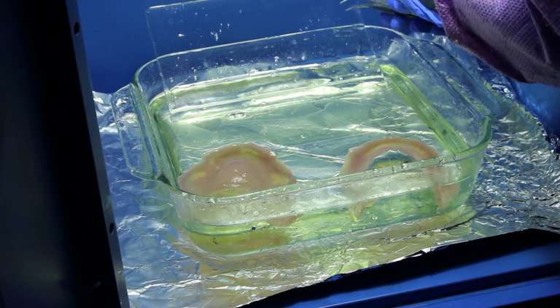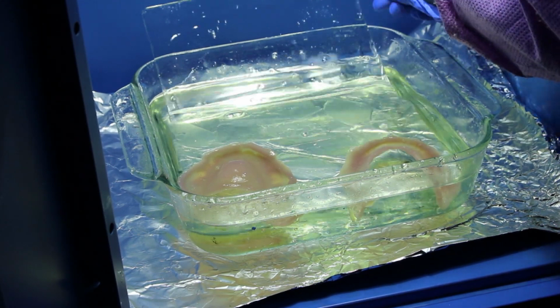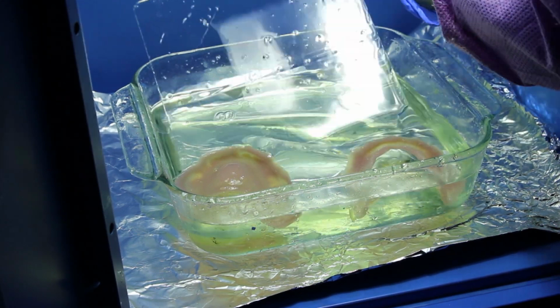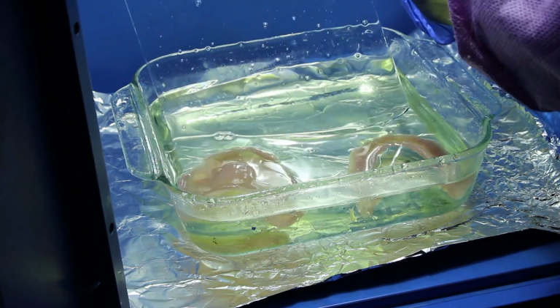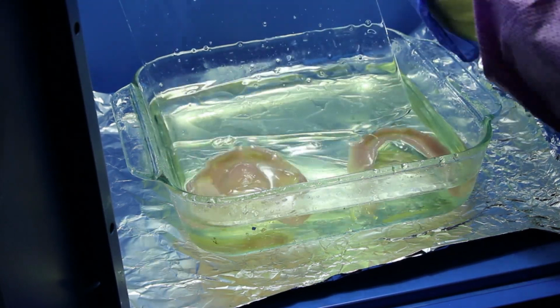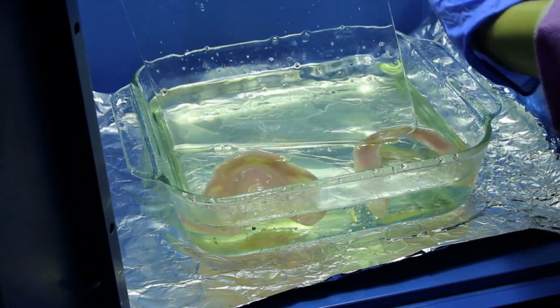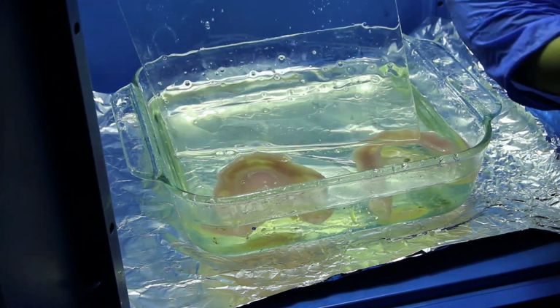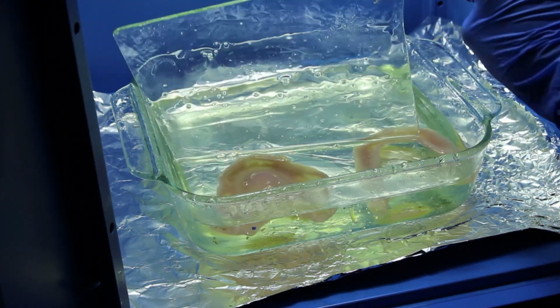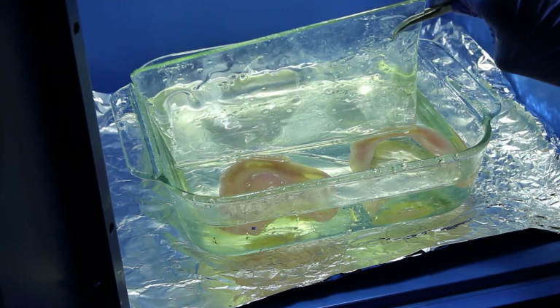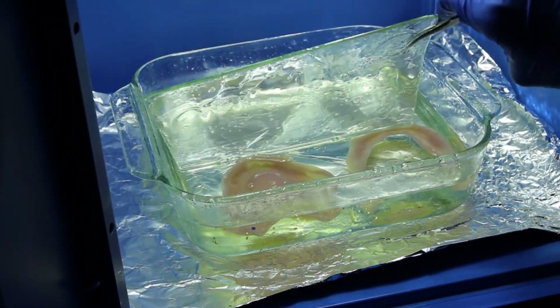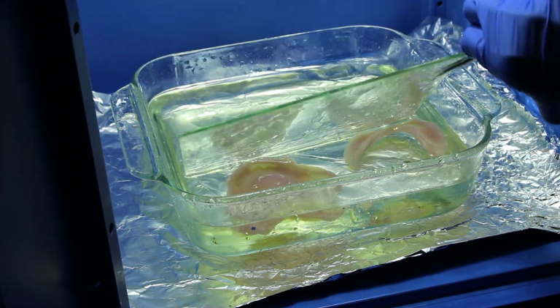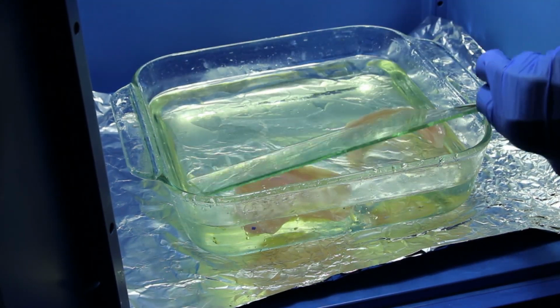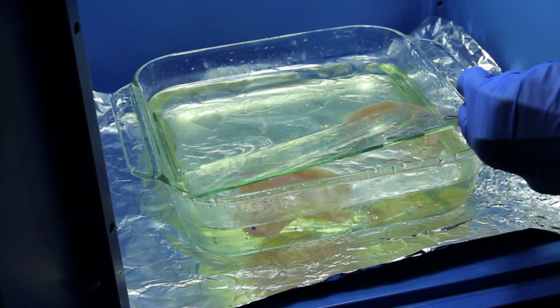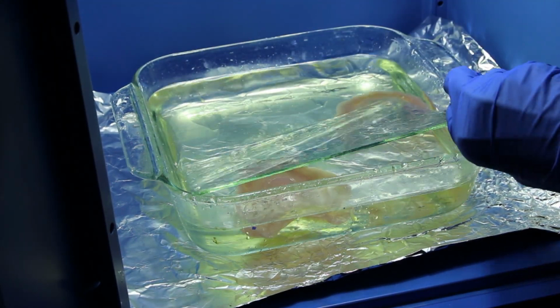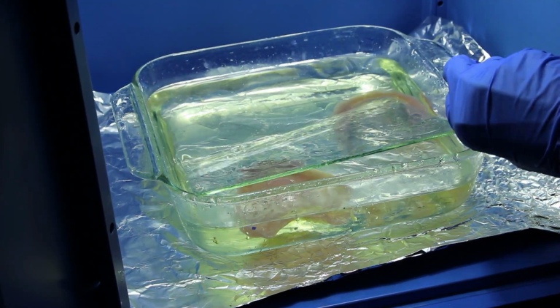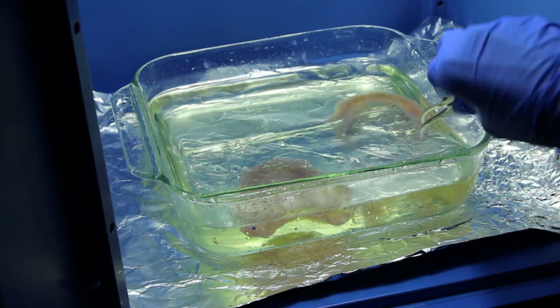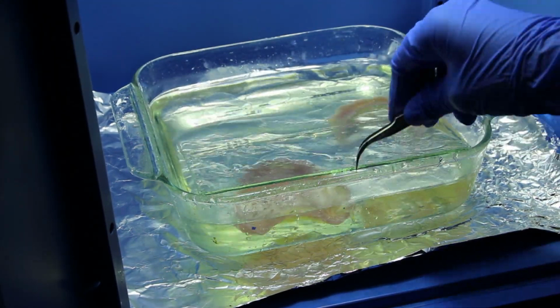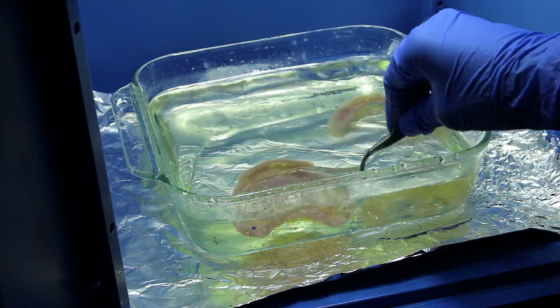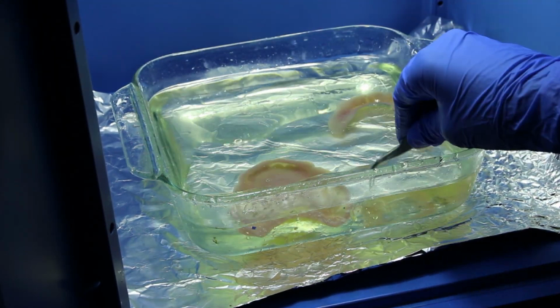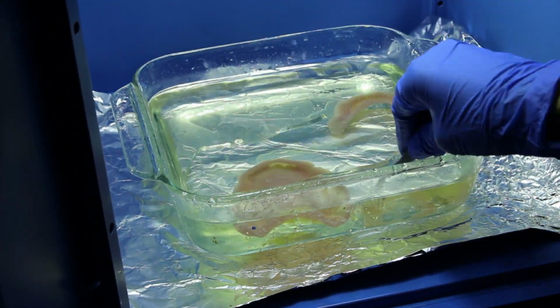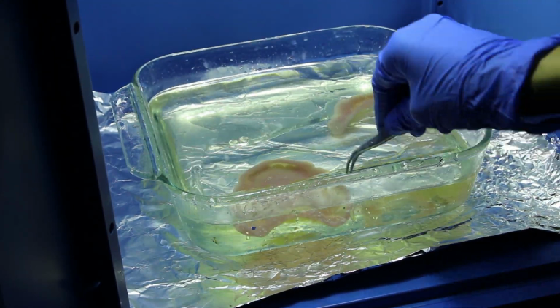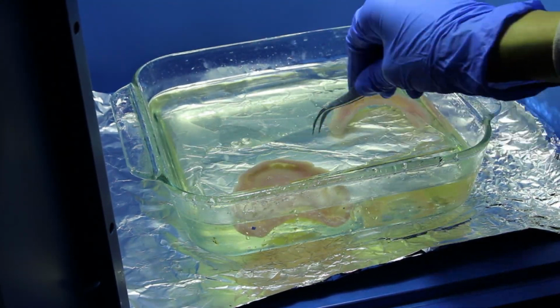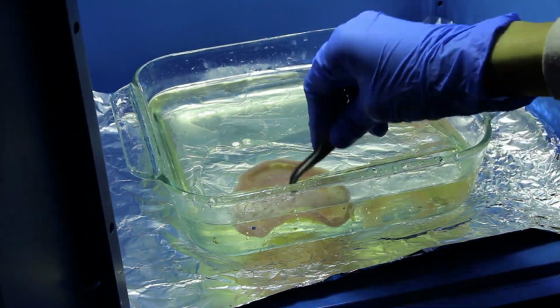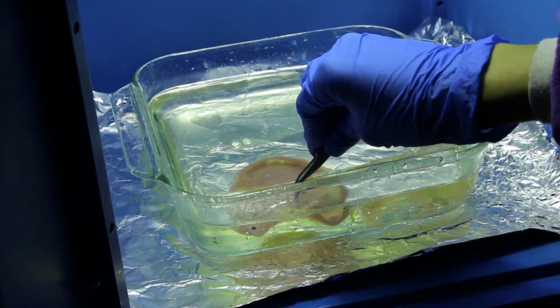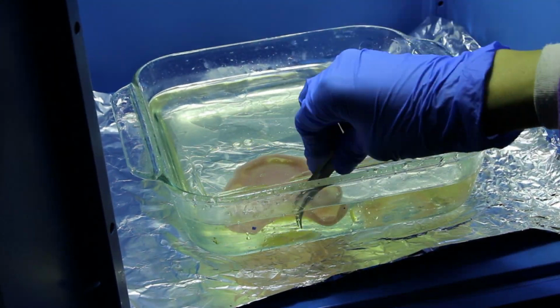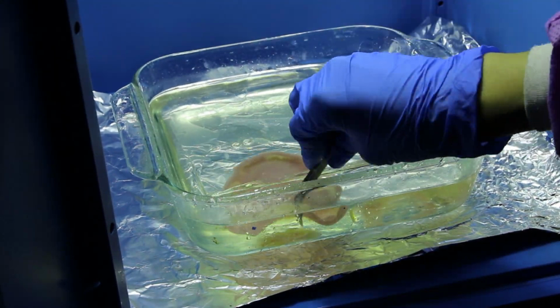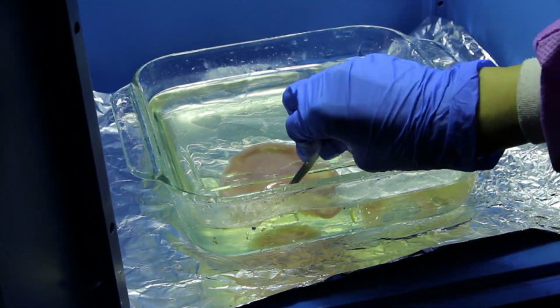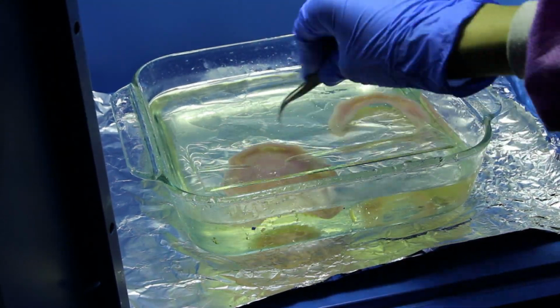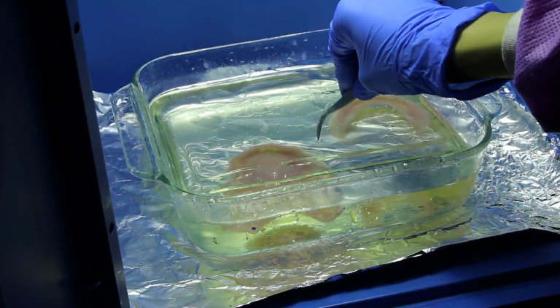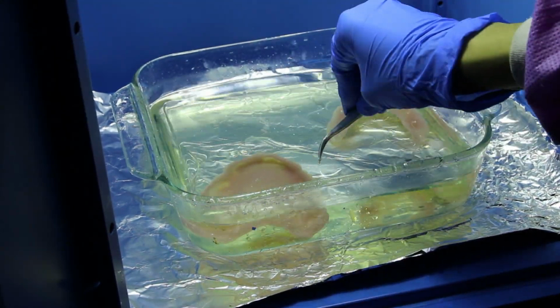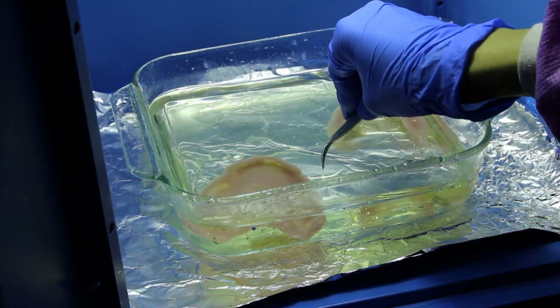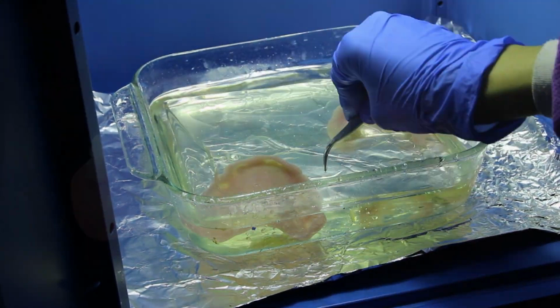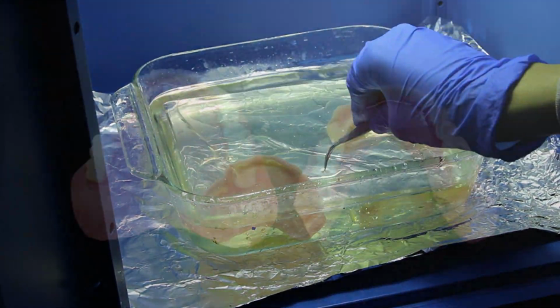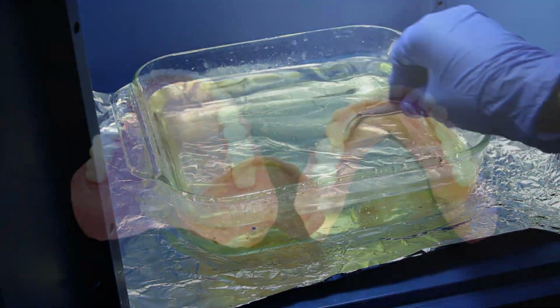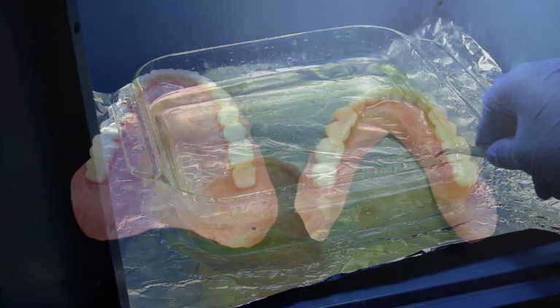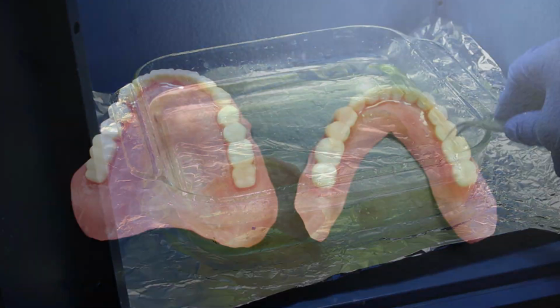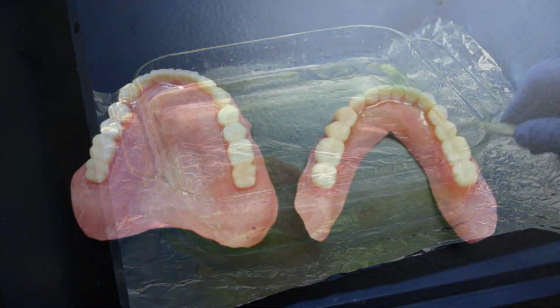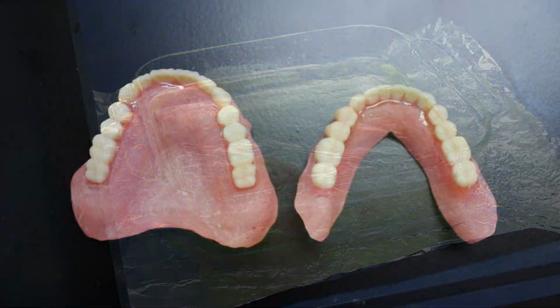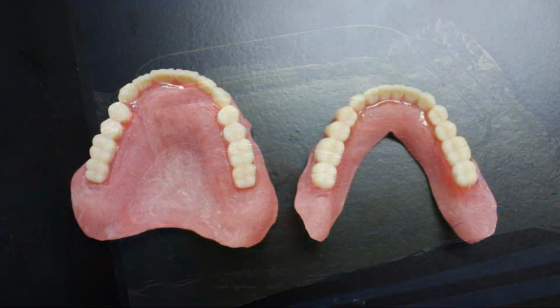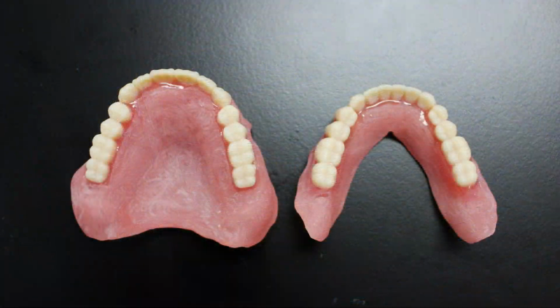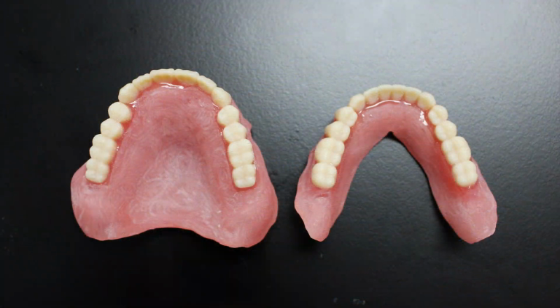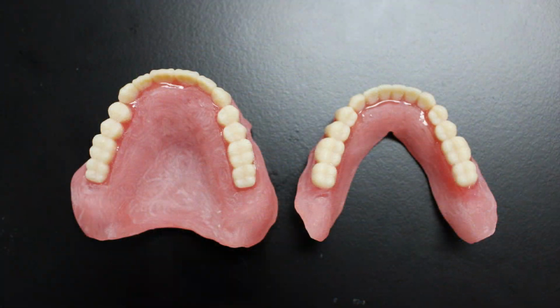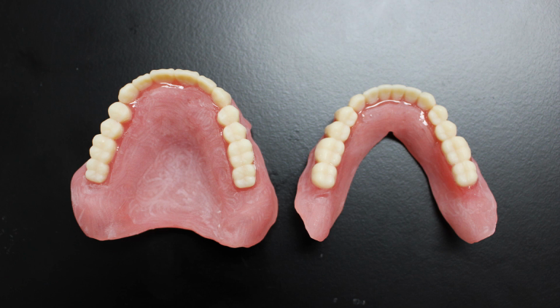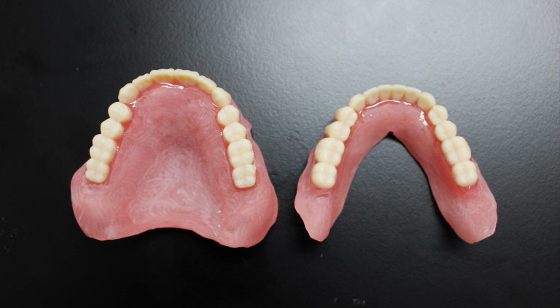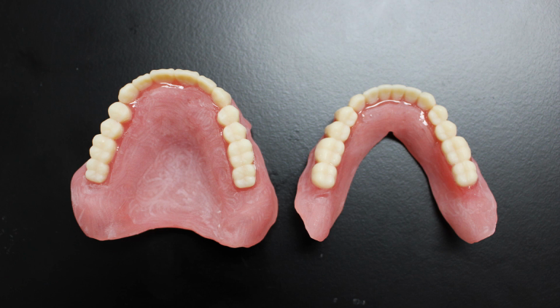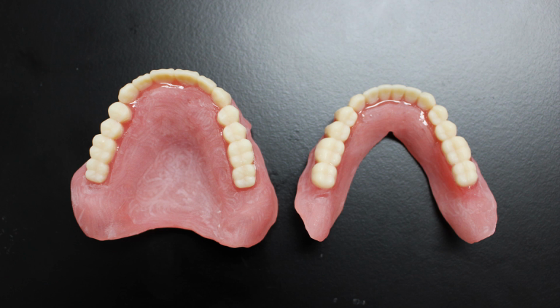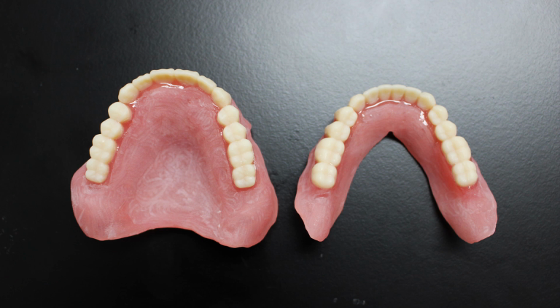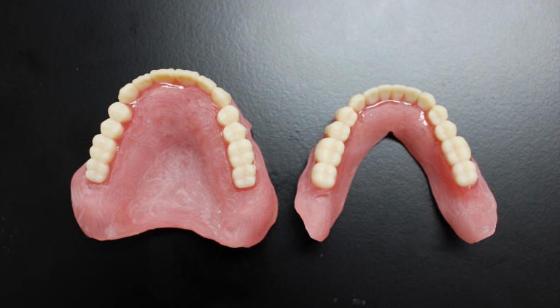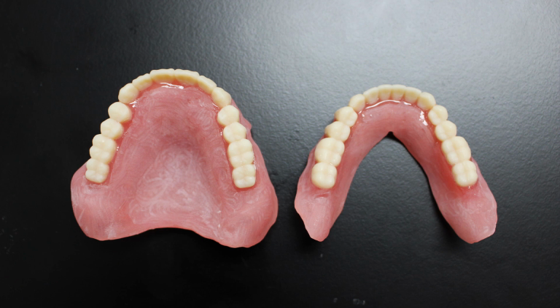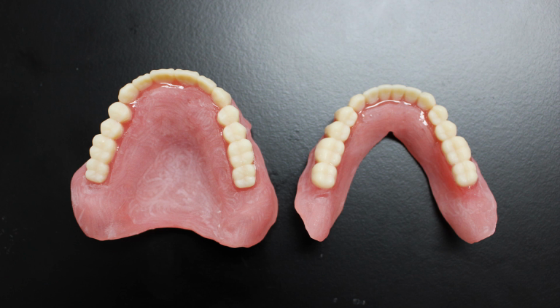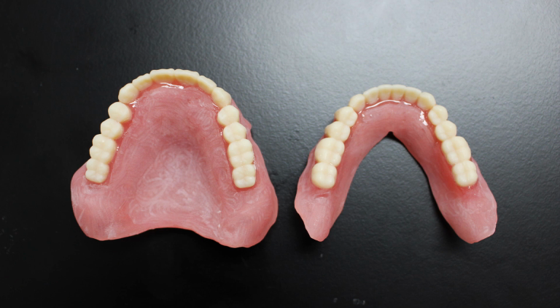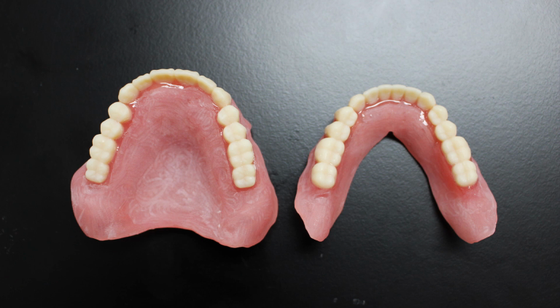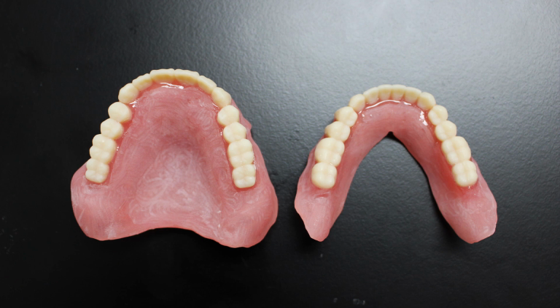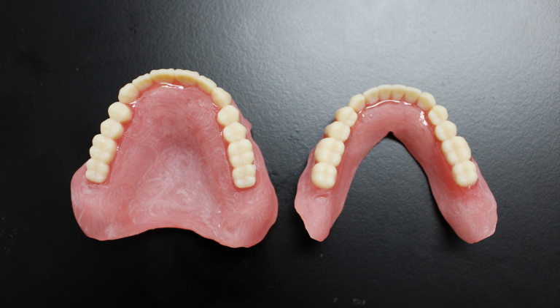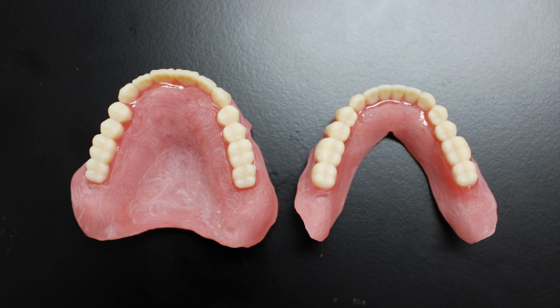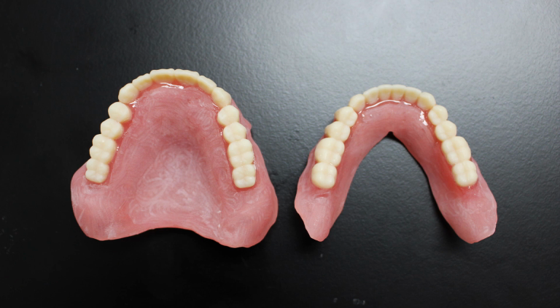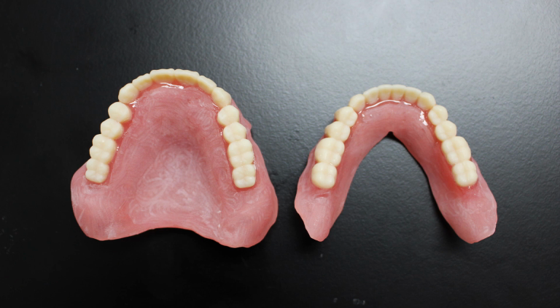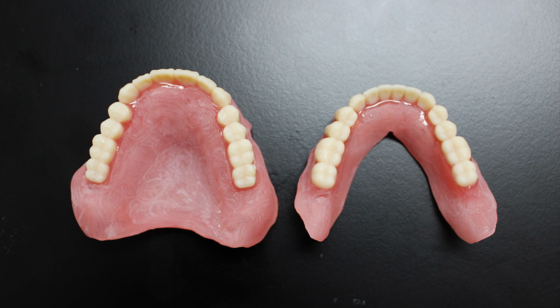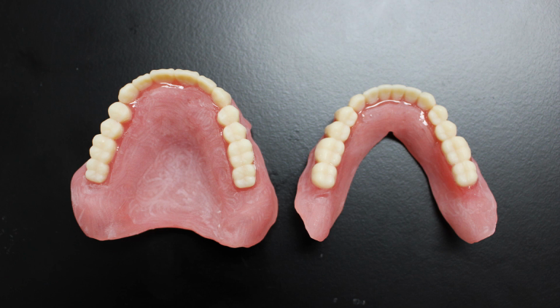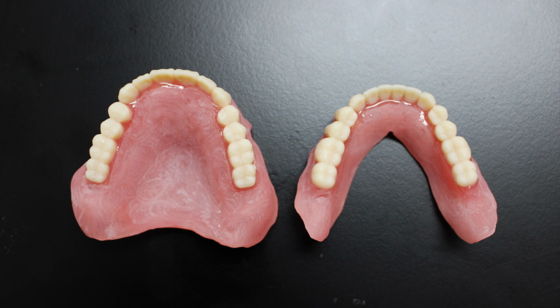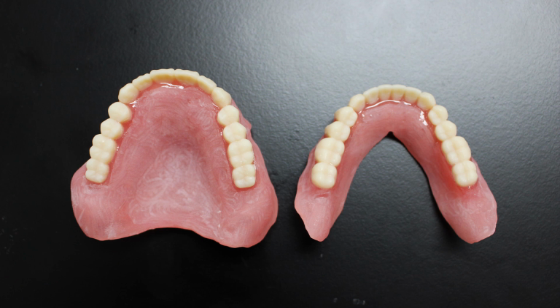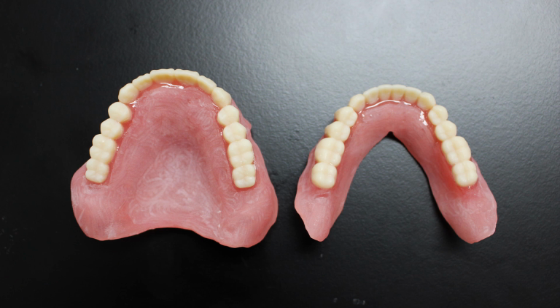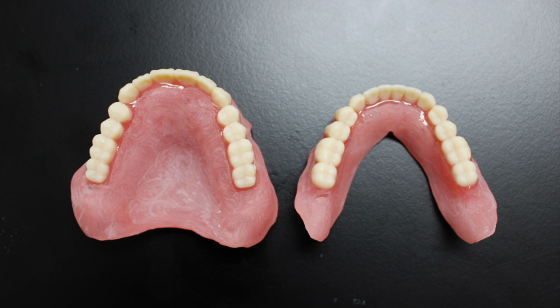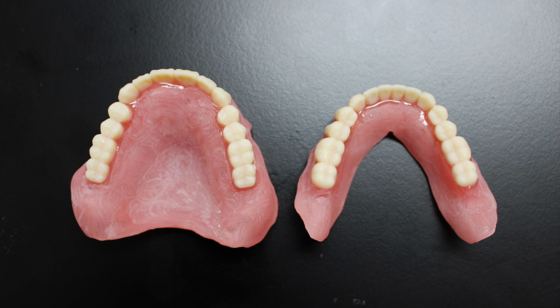Please note, curing times may vary depending on your curing unit's brand and model. Once done, wash the dentures — they should look like this.